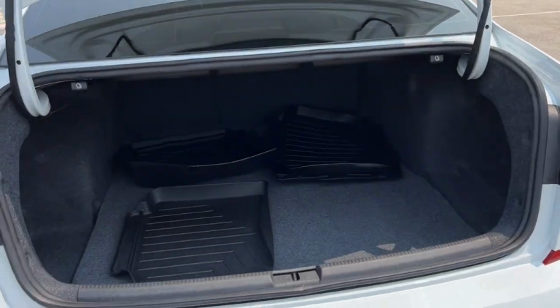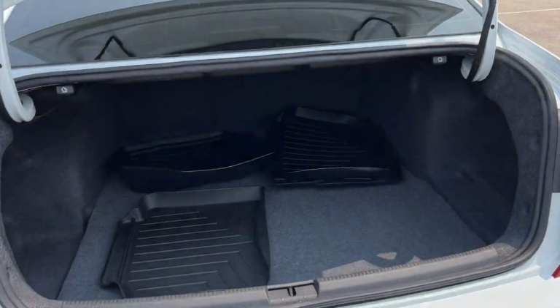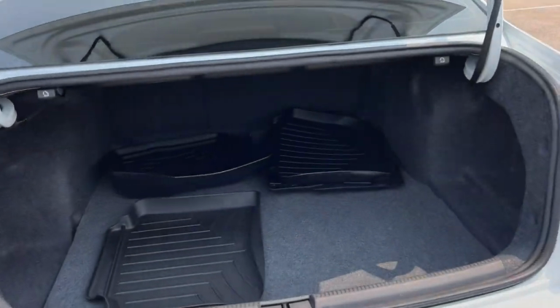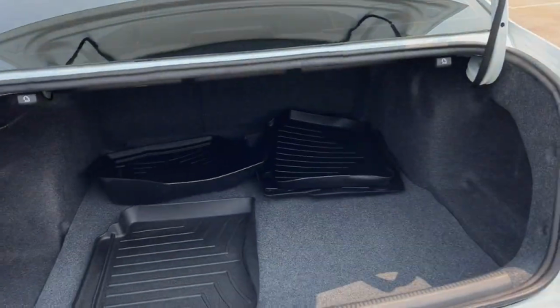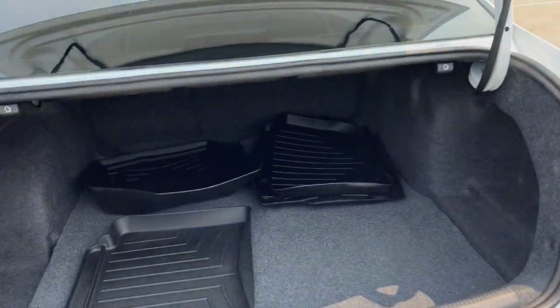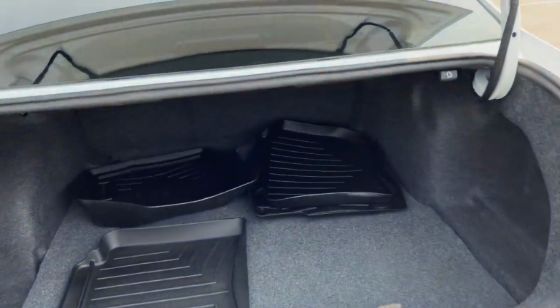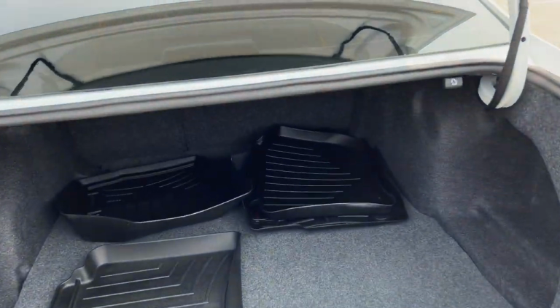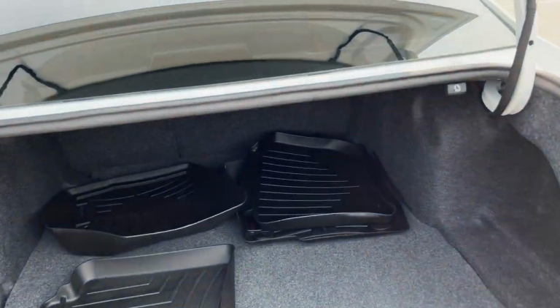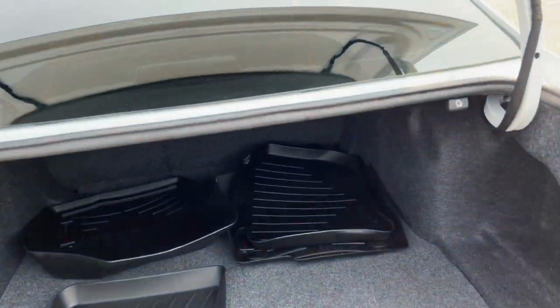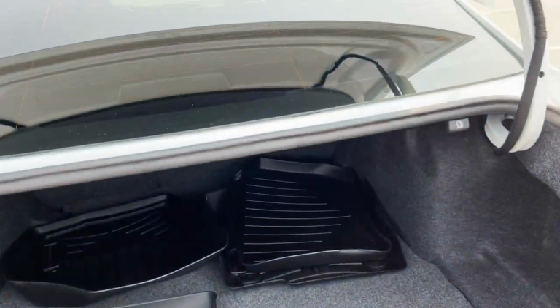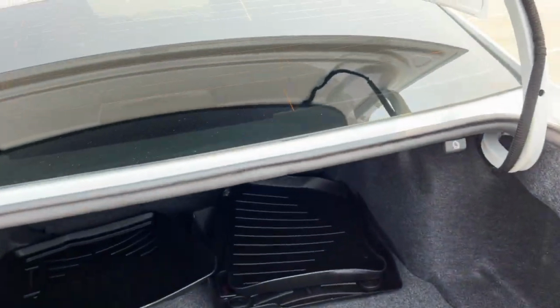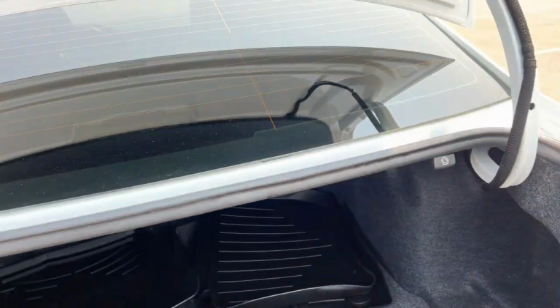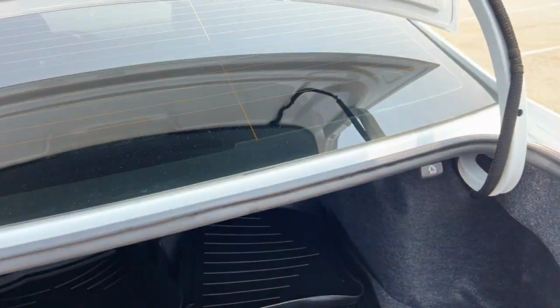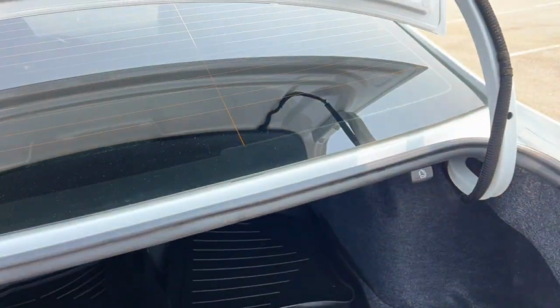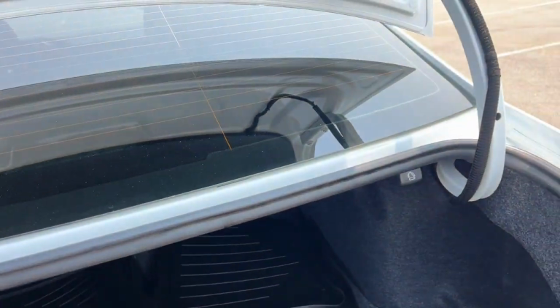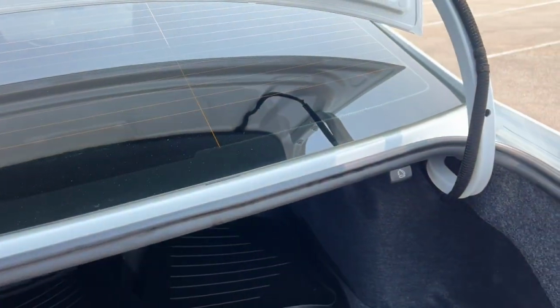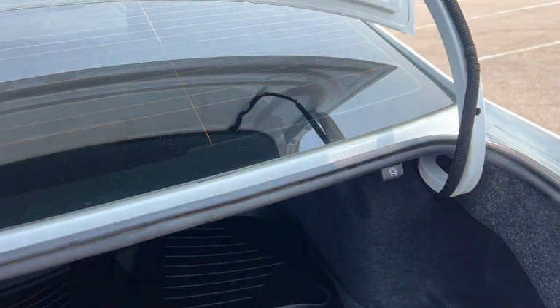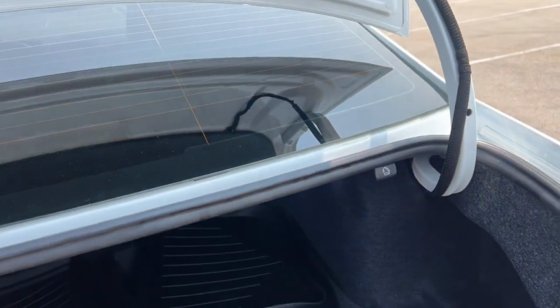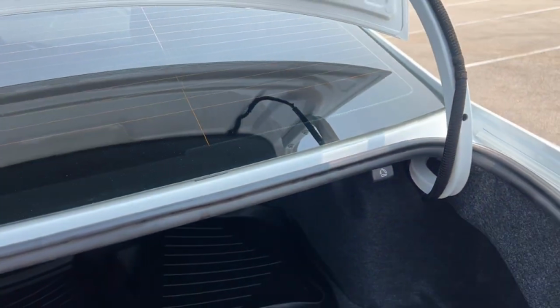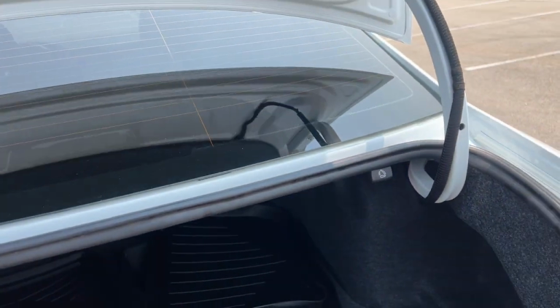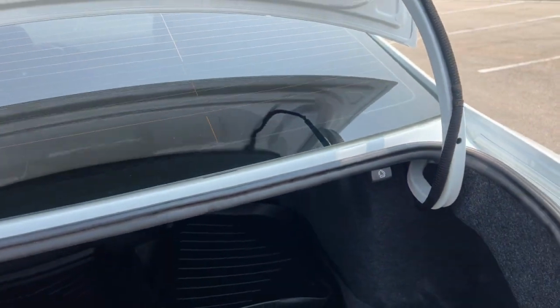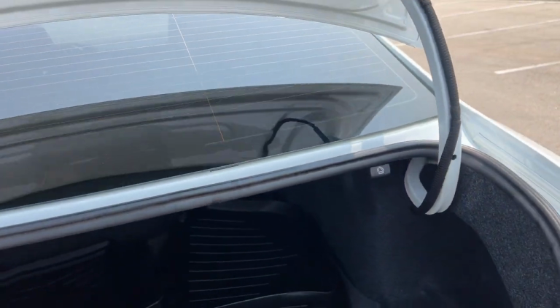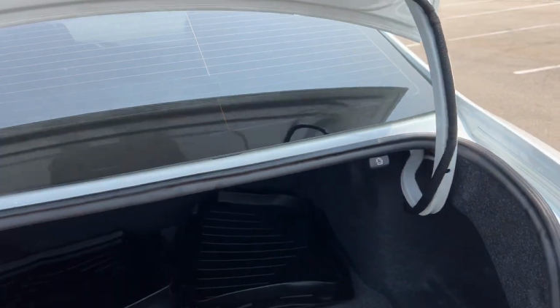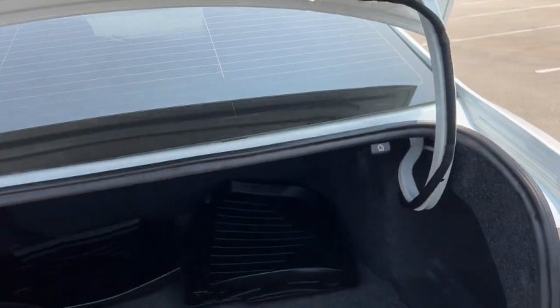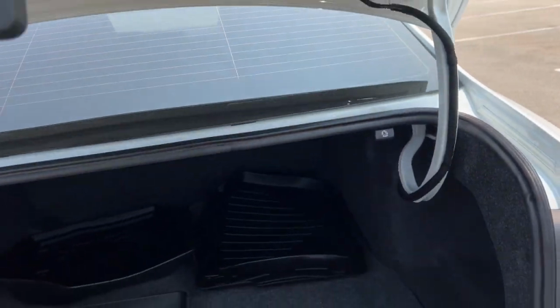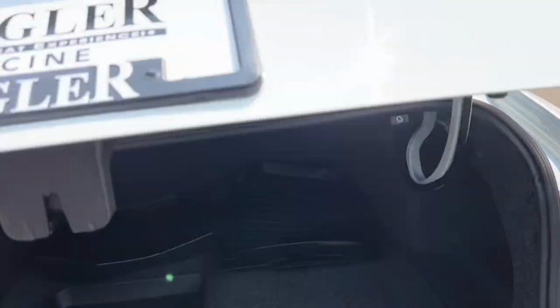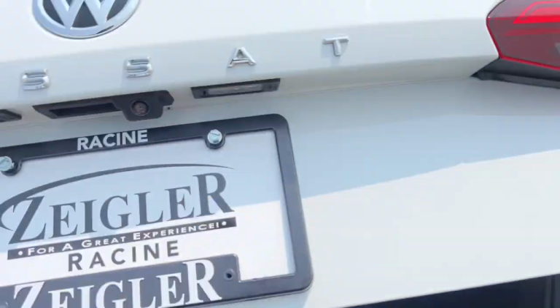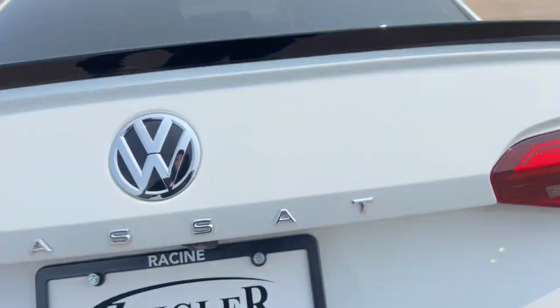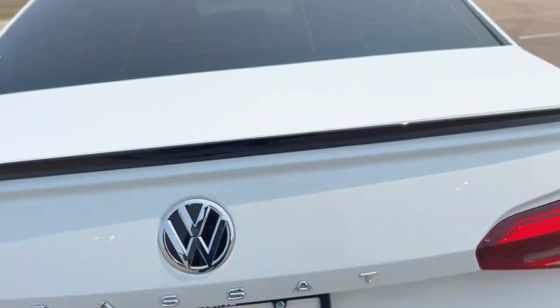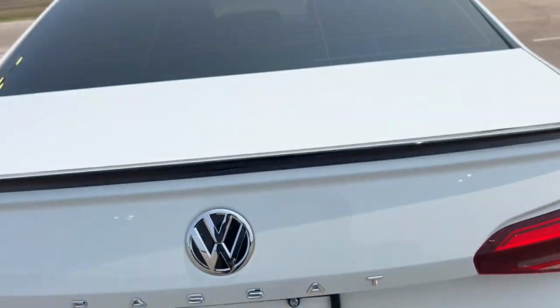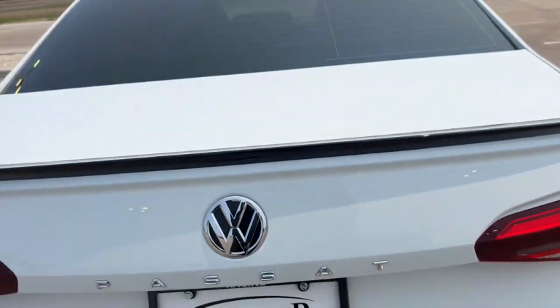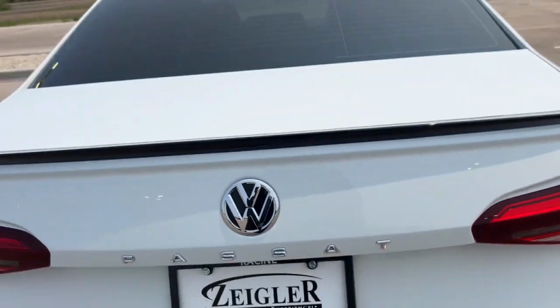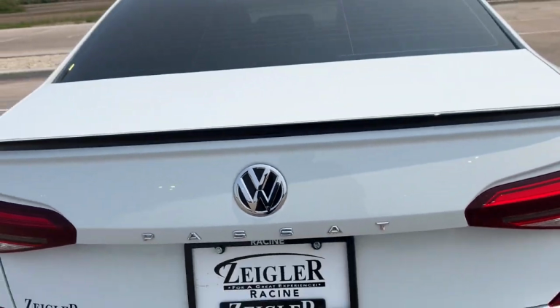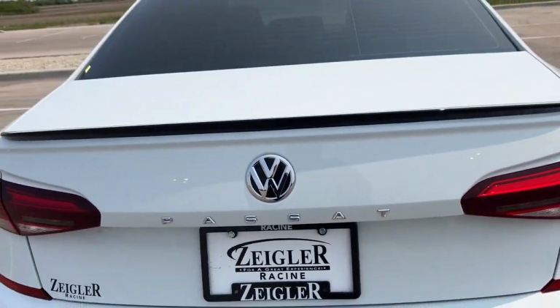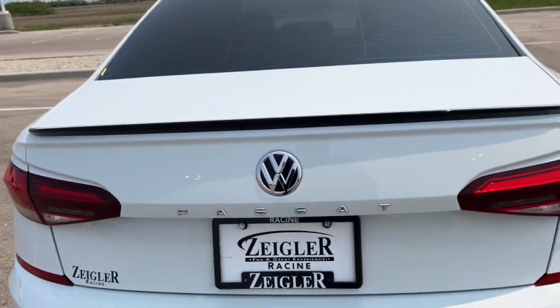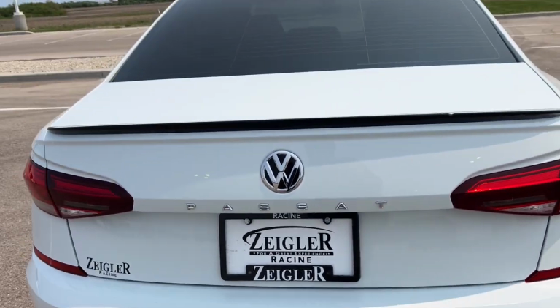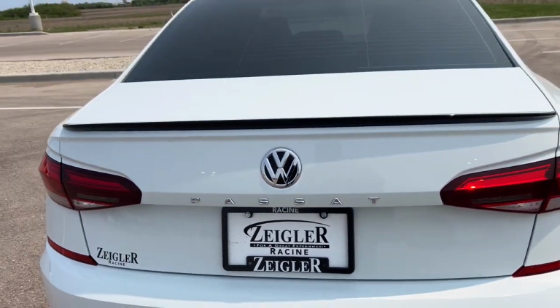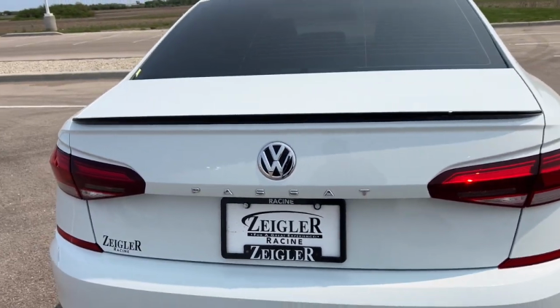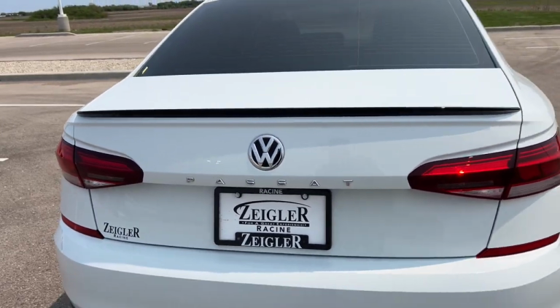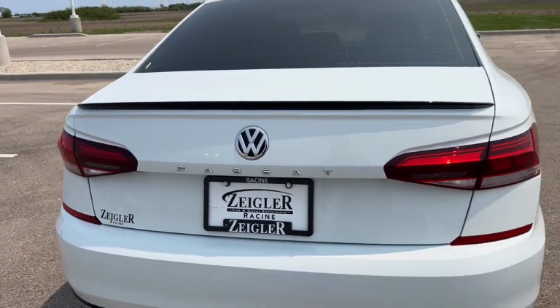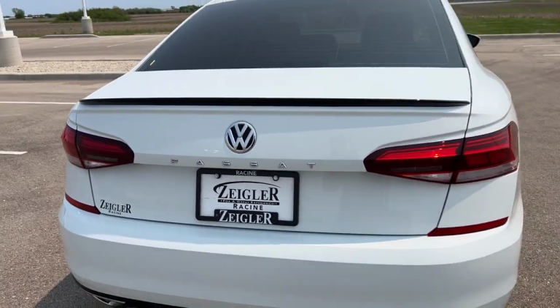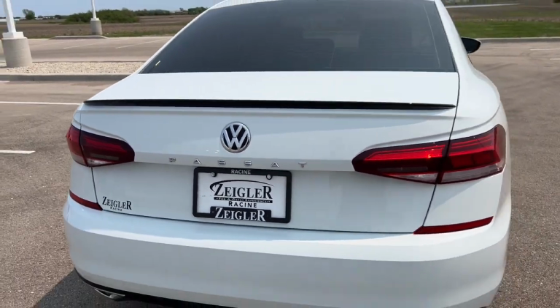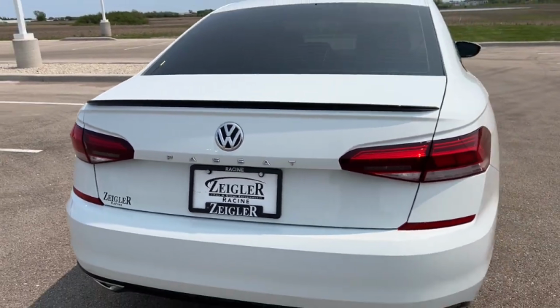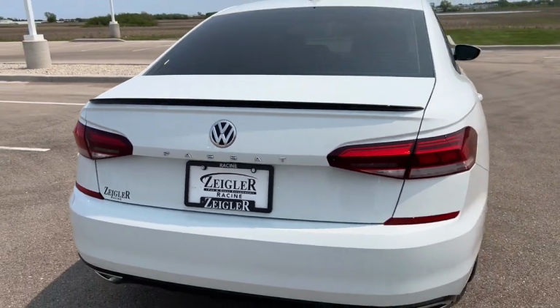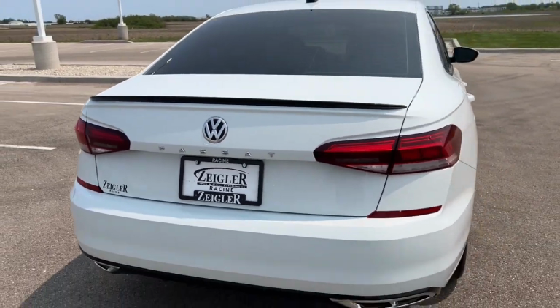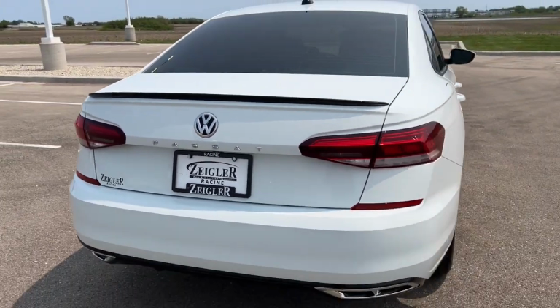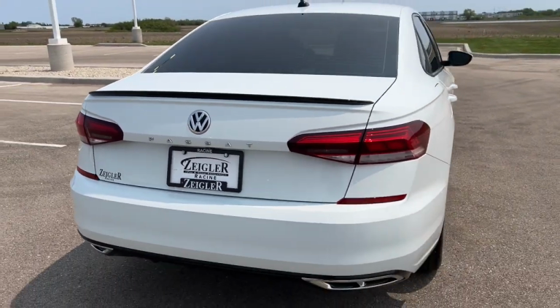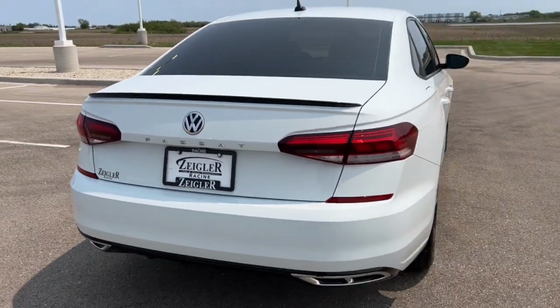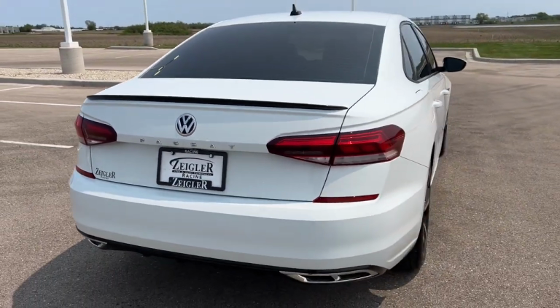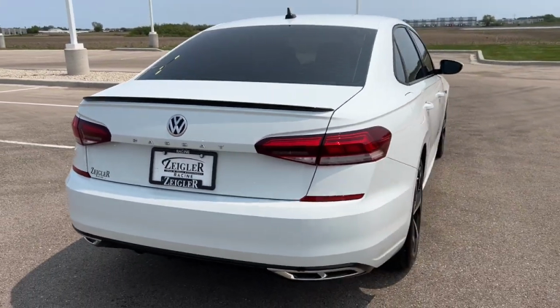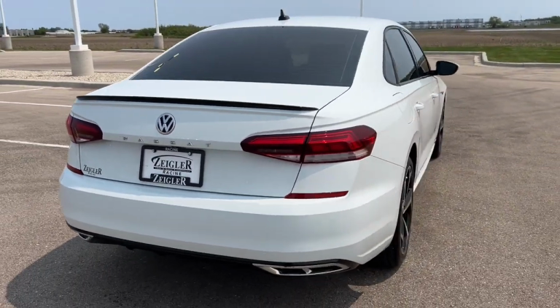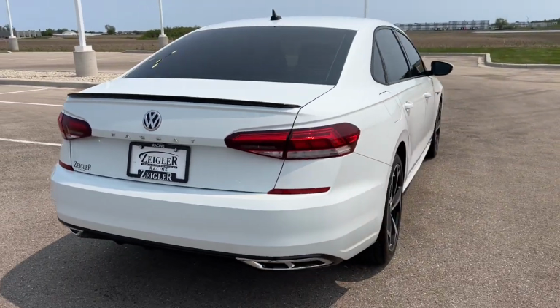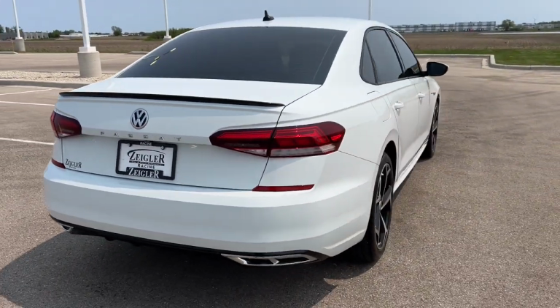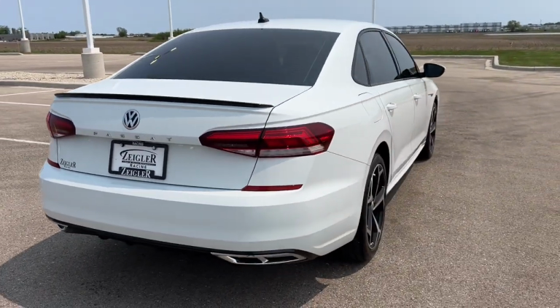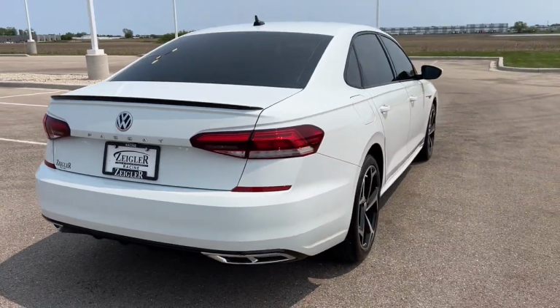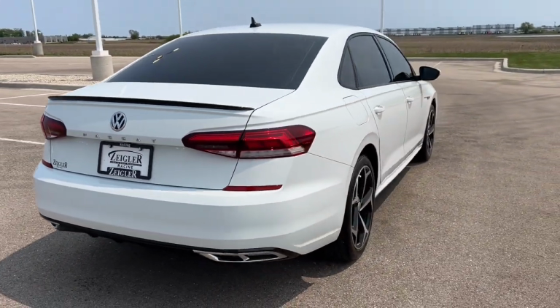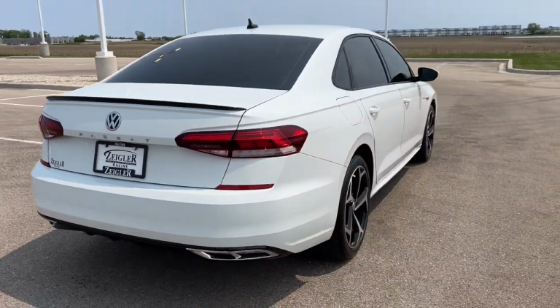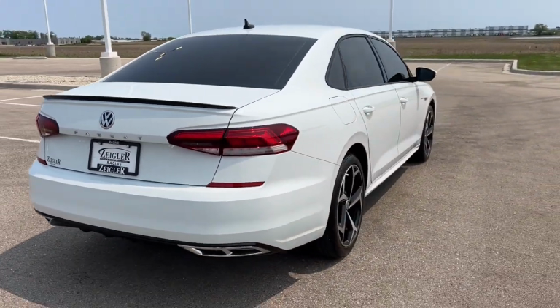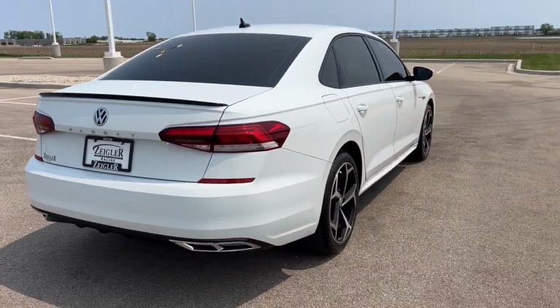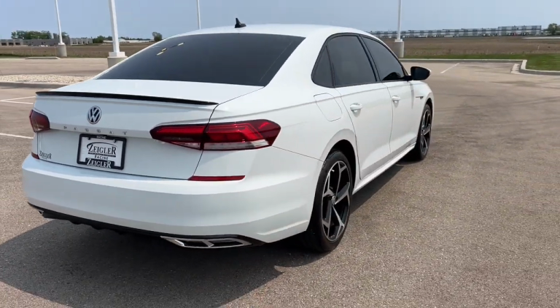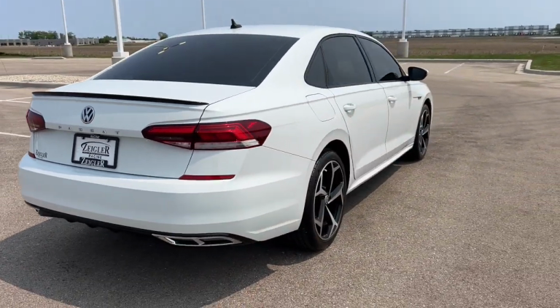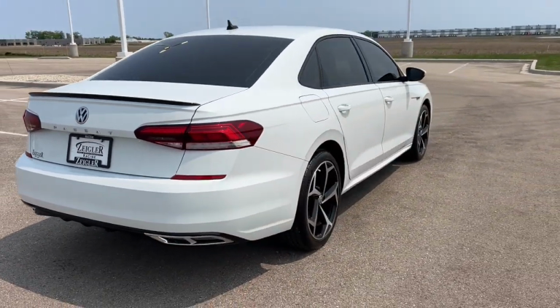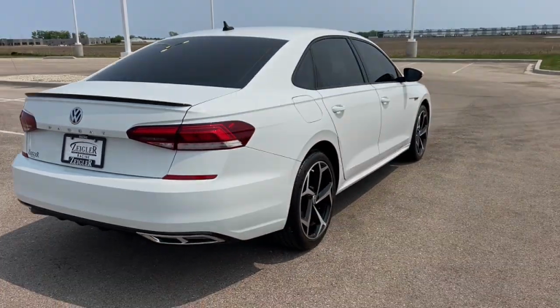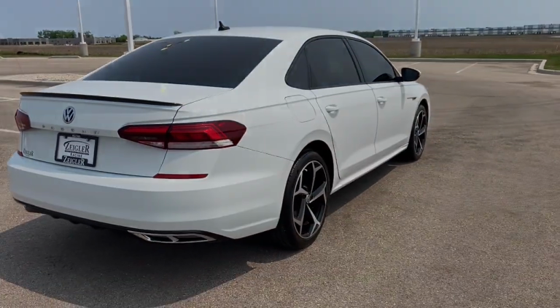Beautiful car guys, very classy. If you like what you see, come on down to Ziegler Honda Racing today and you can take it for a drive.